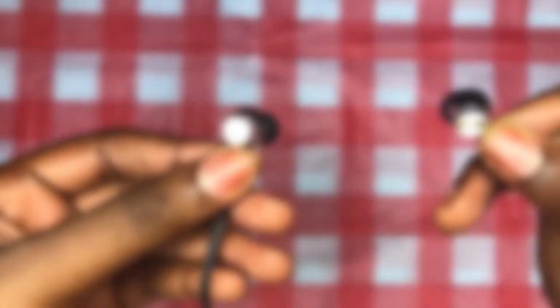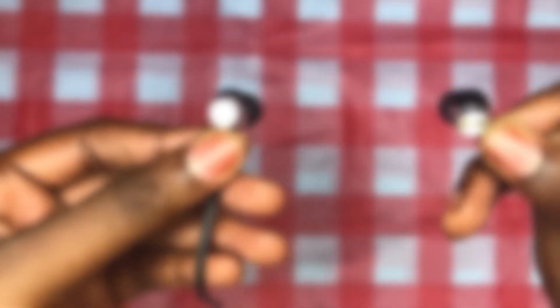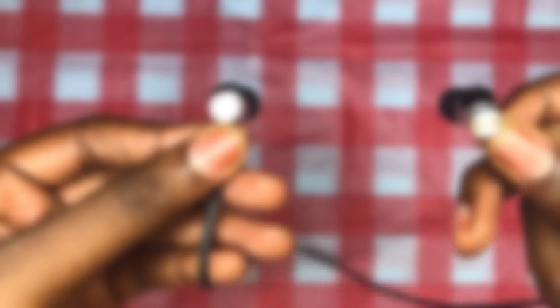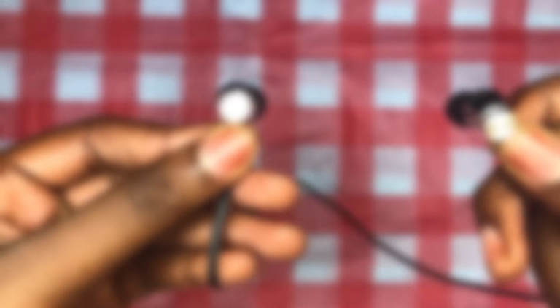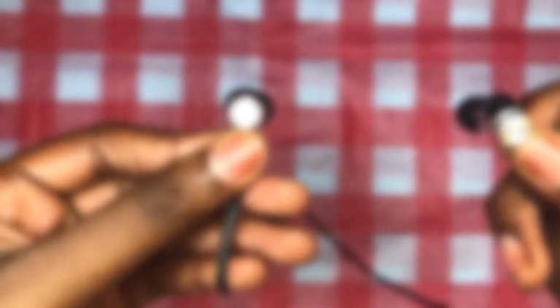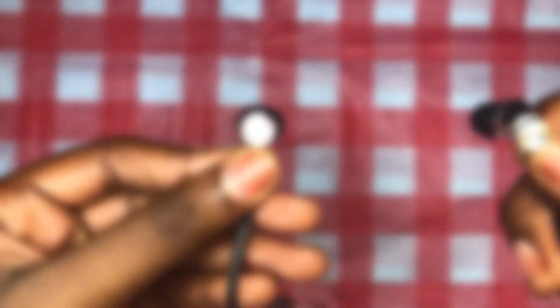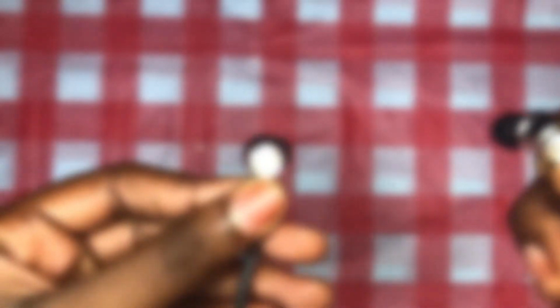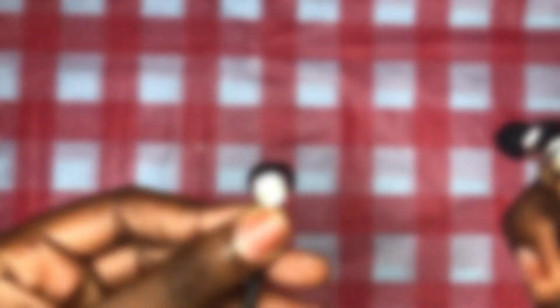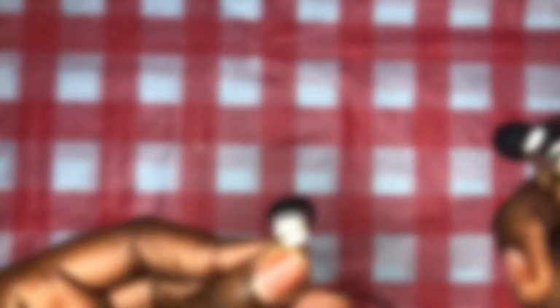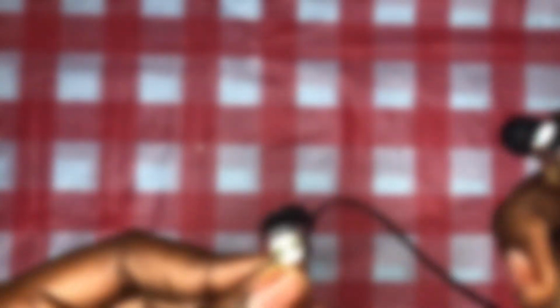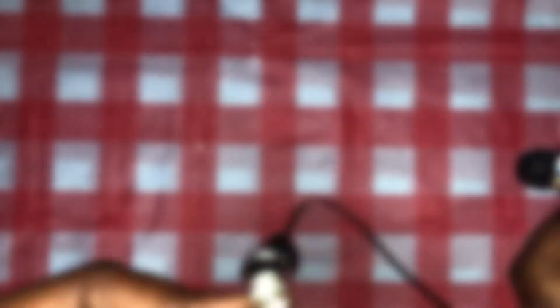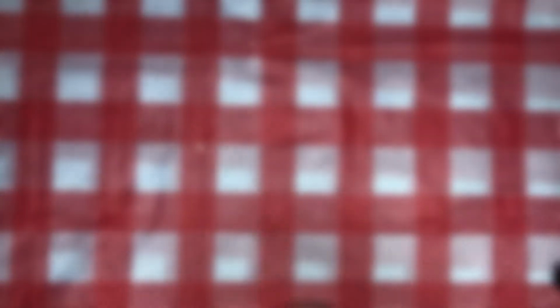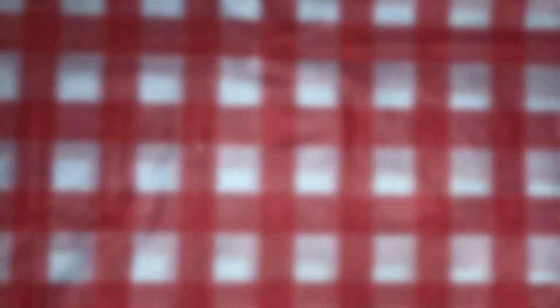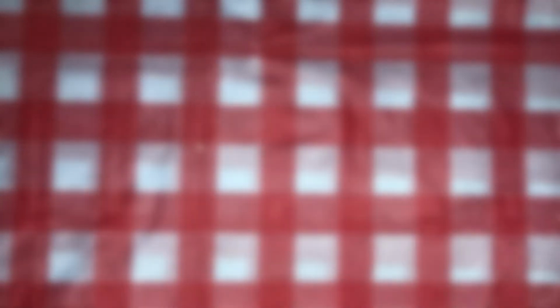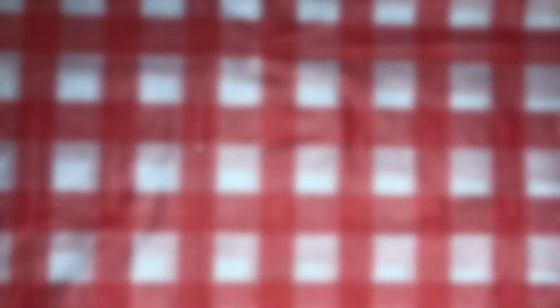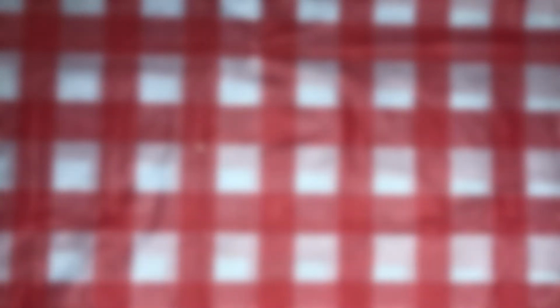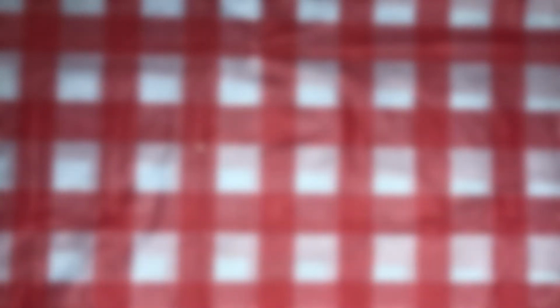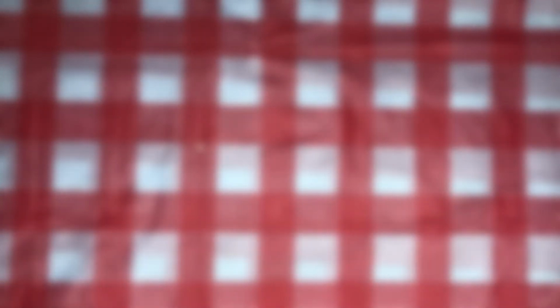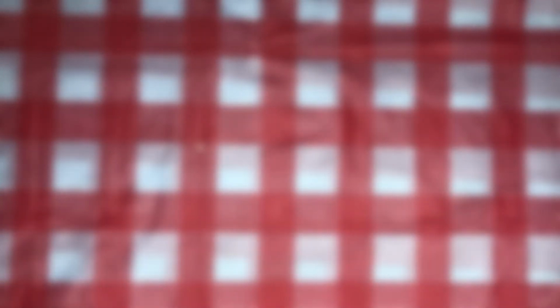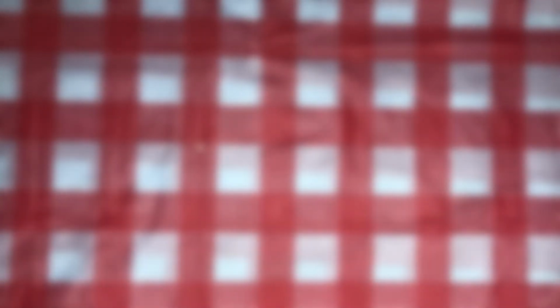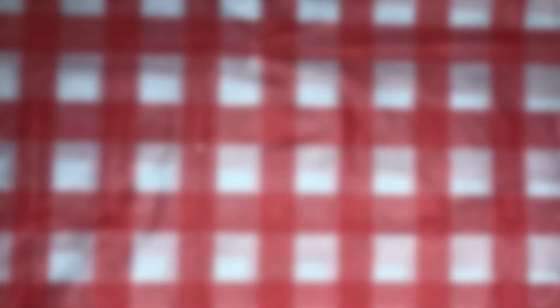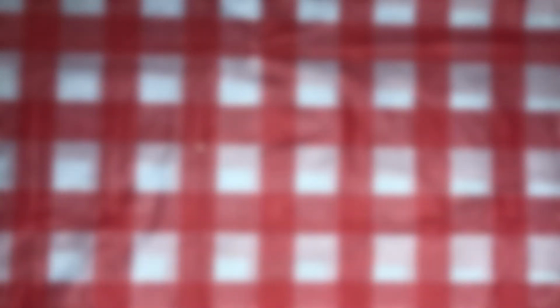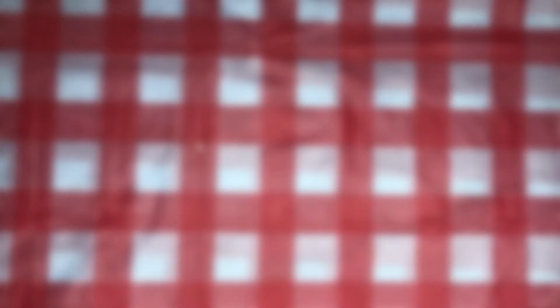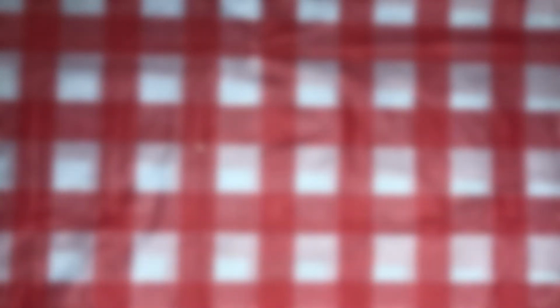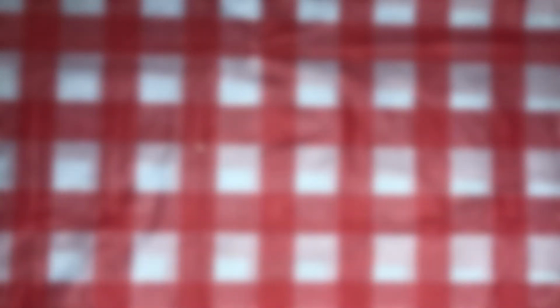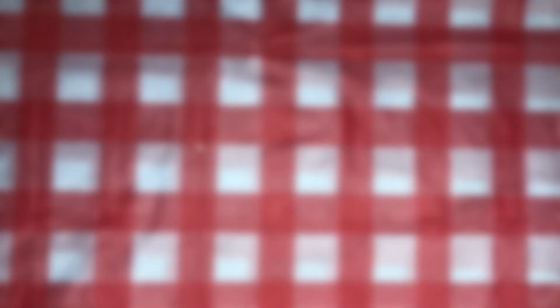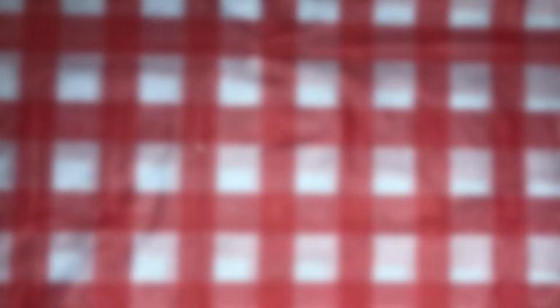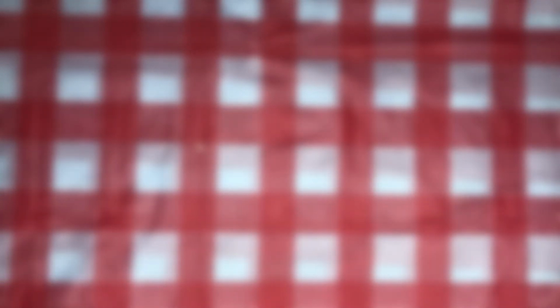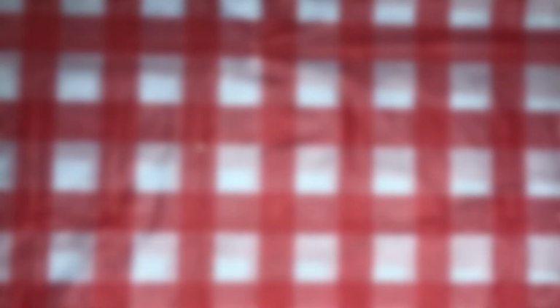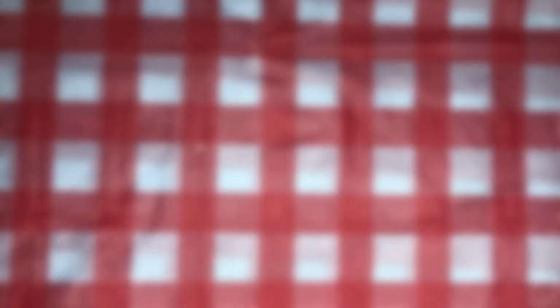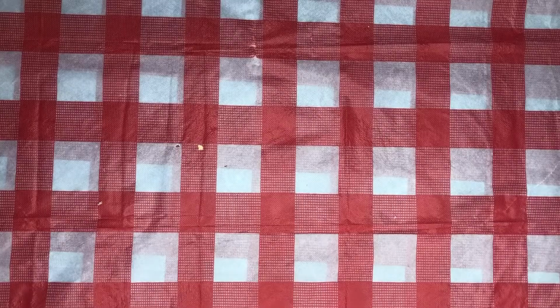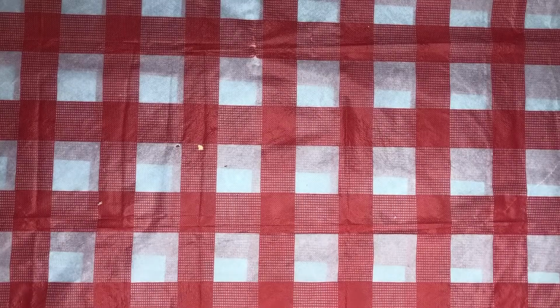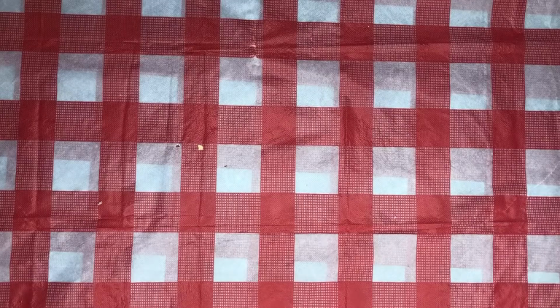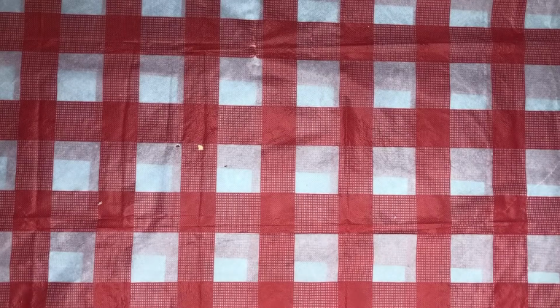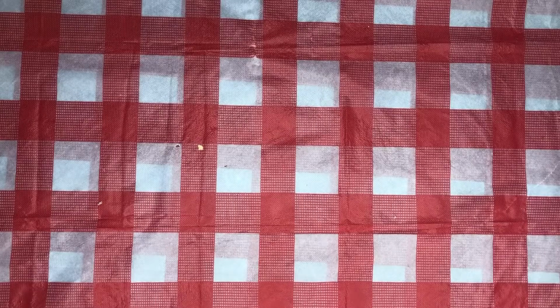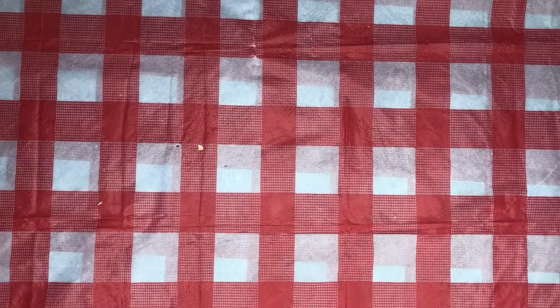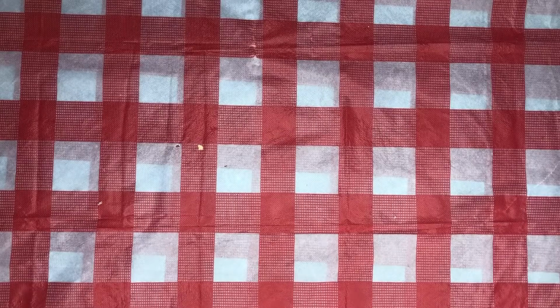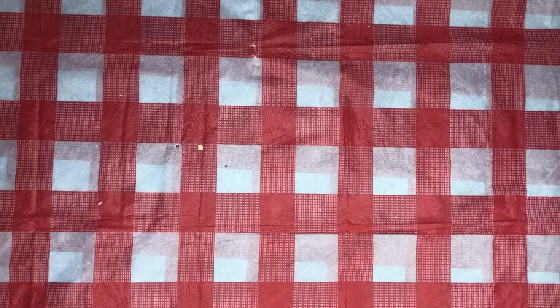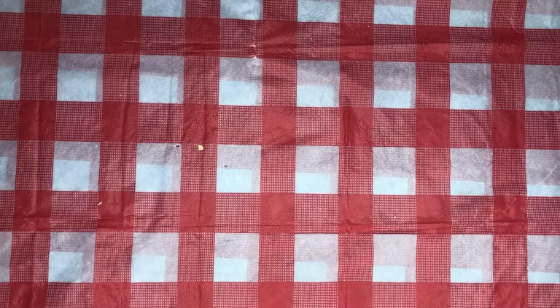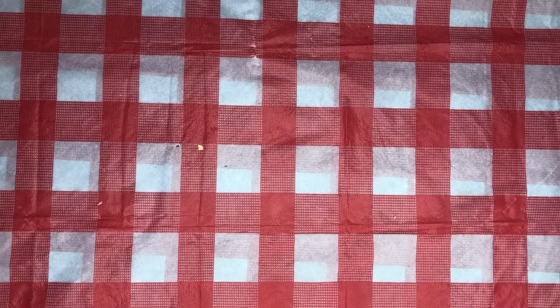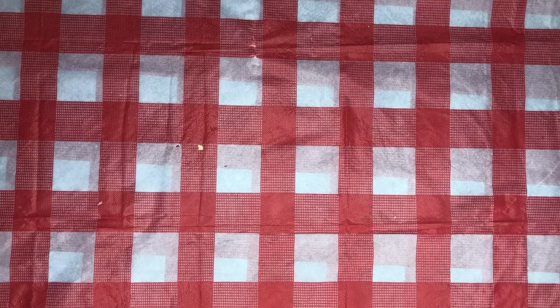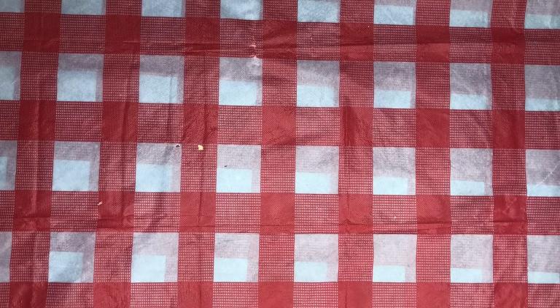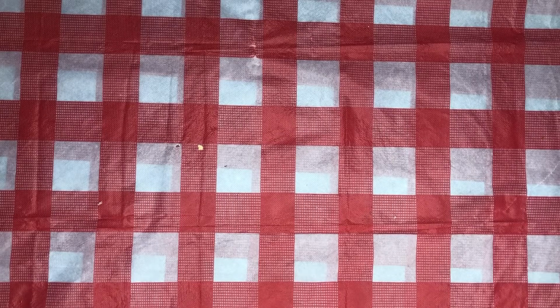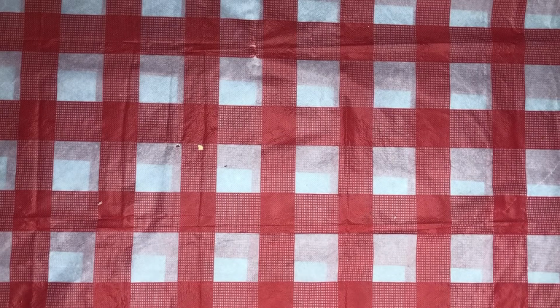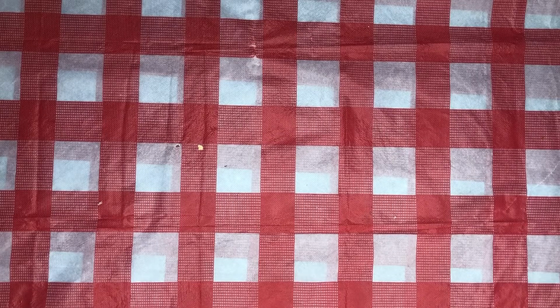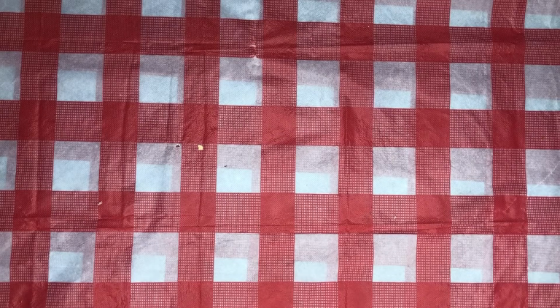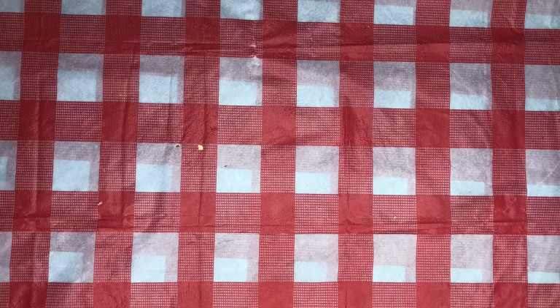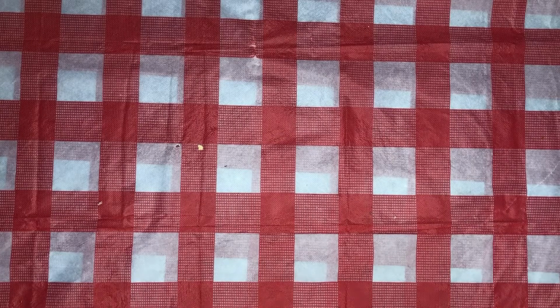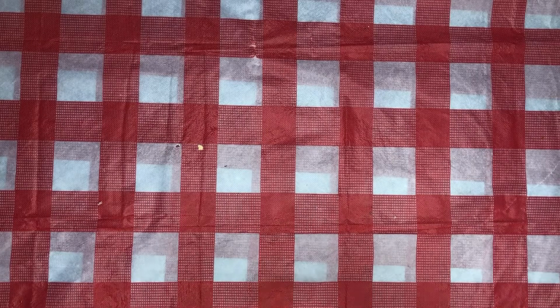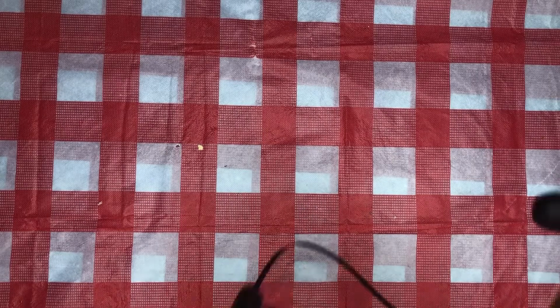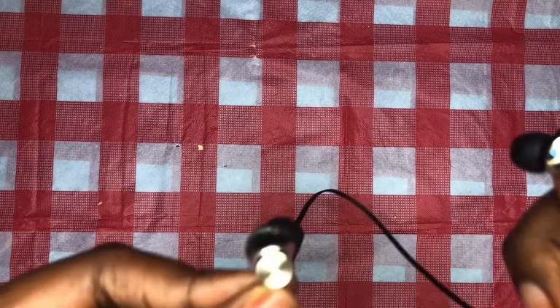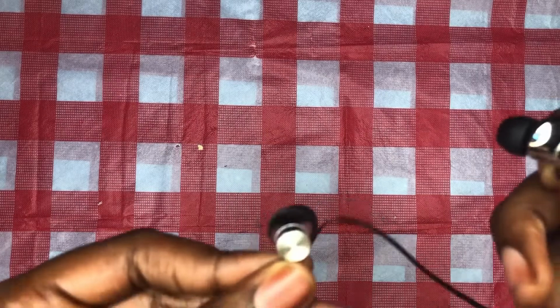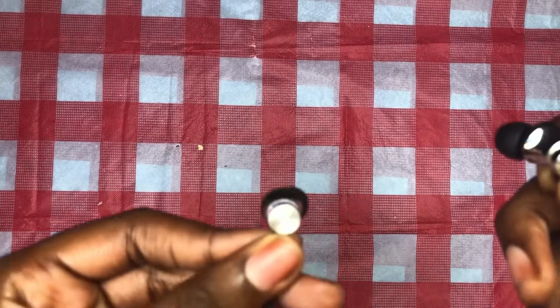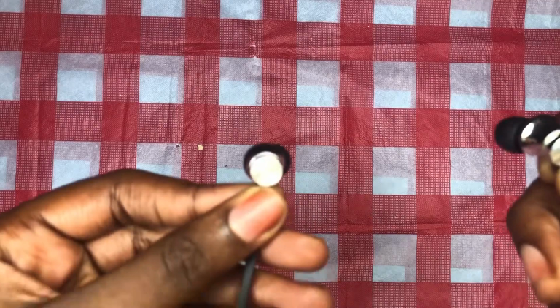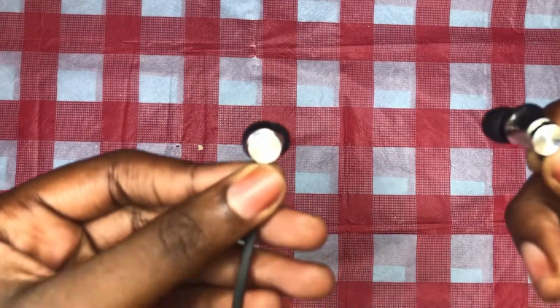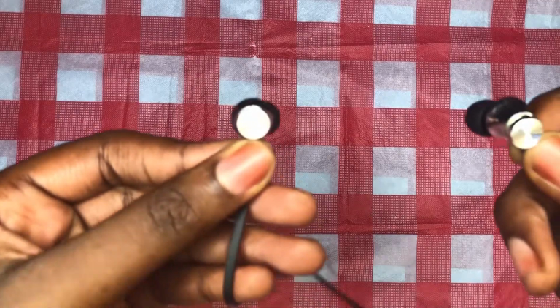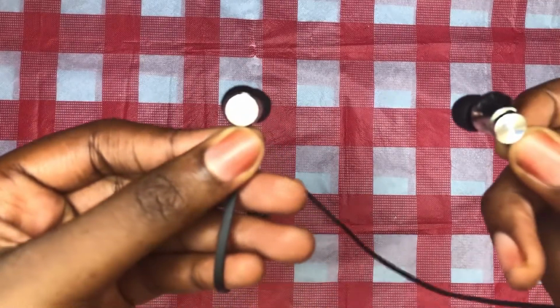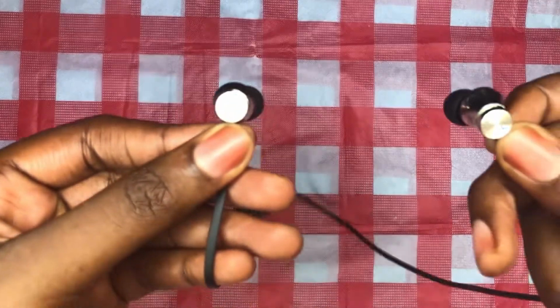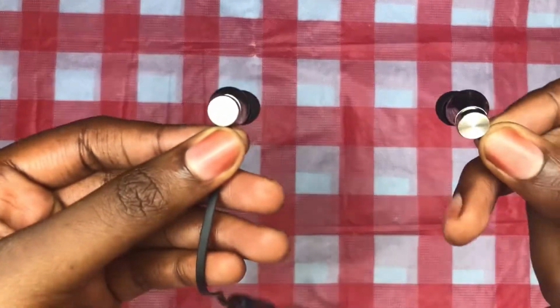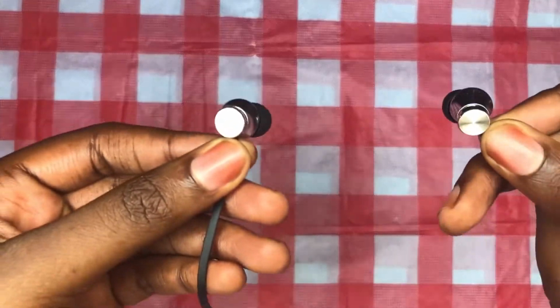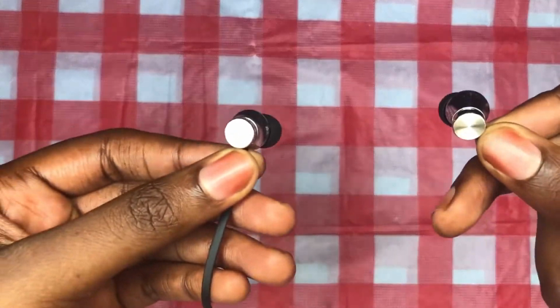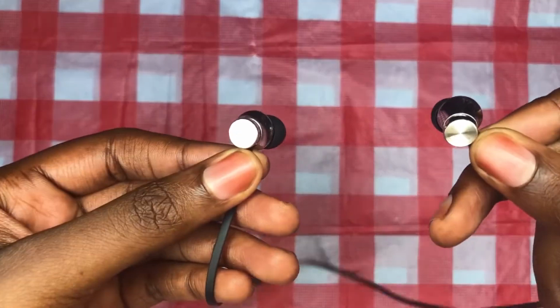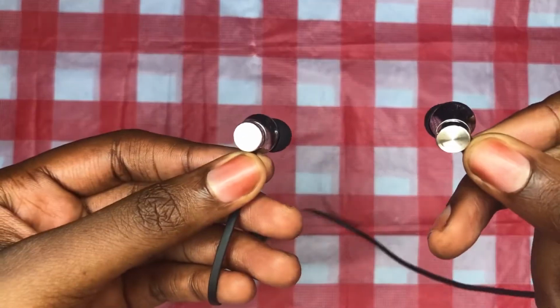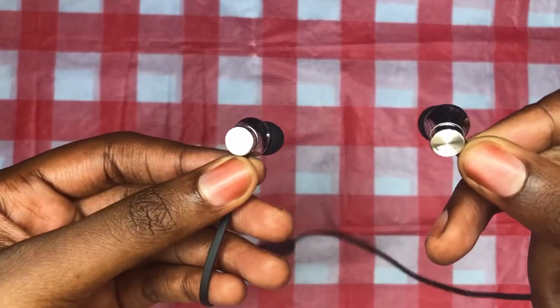Before I start this video, let me just put the specs on the screen for these earphones. You can pause the video to look at the specs.